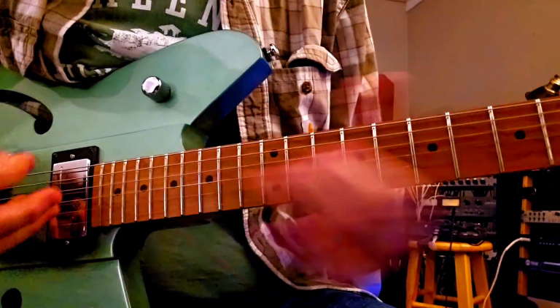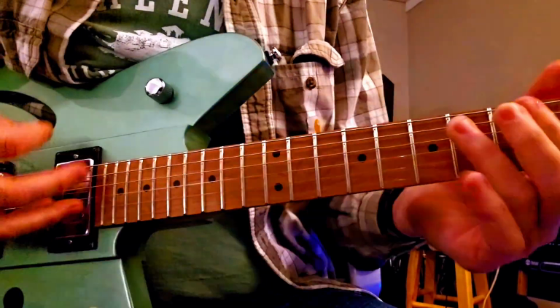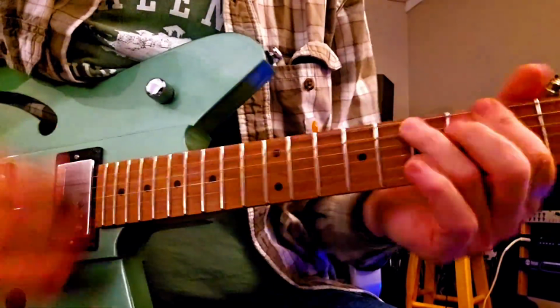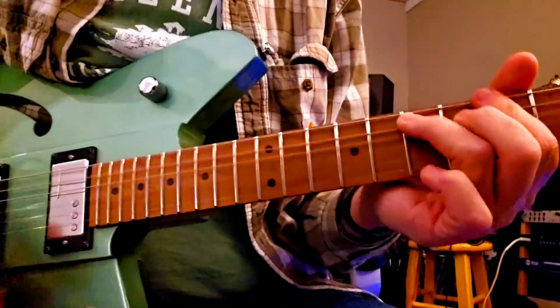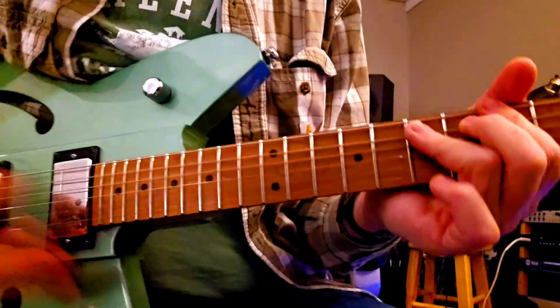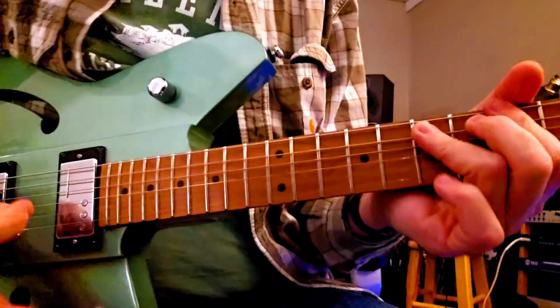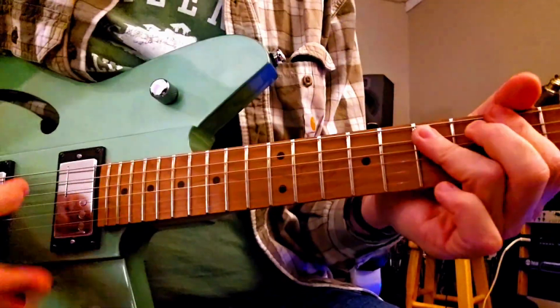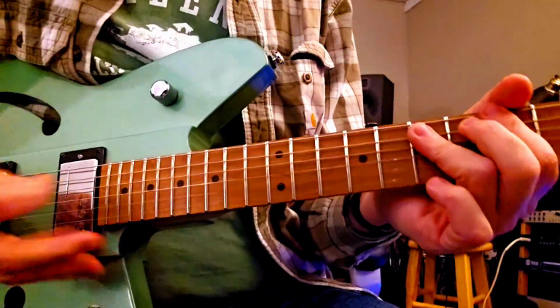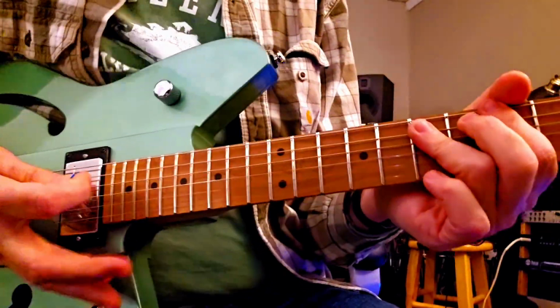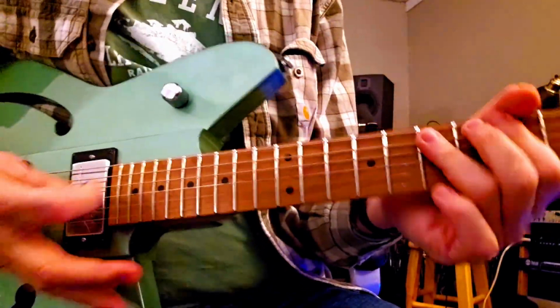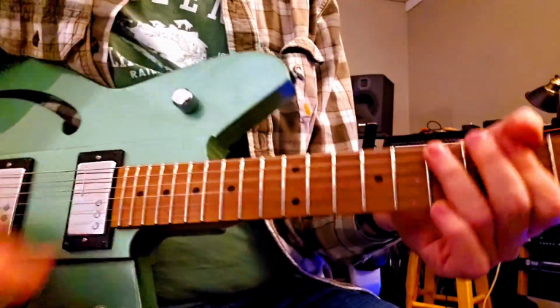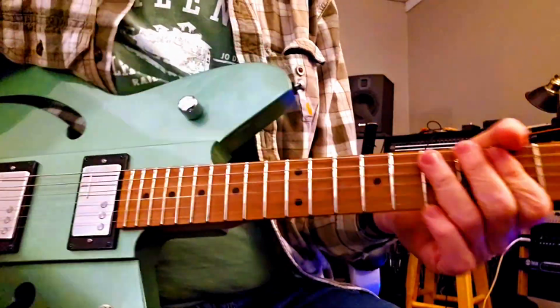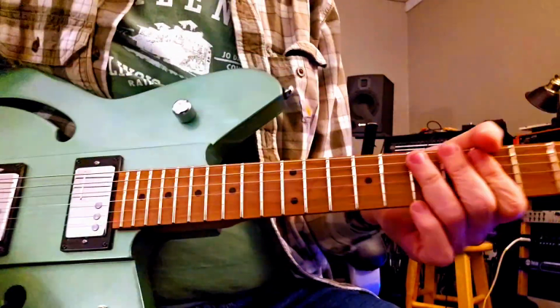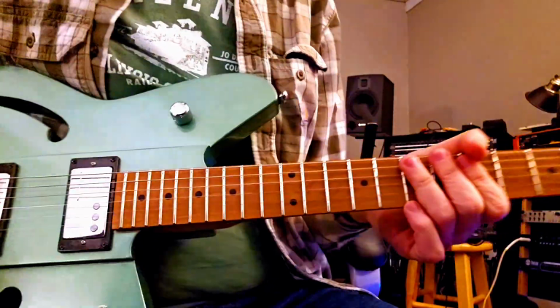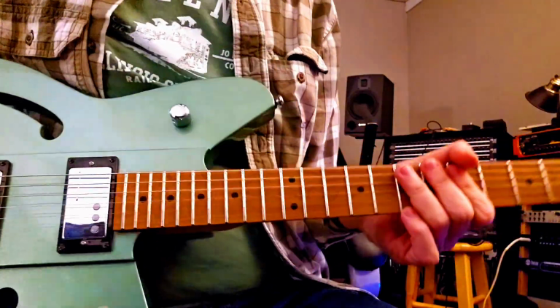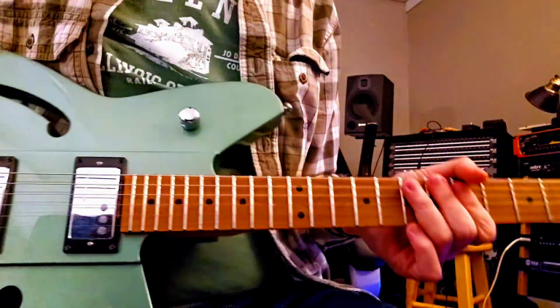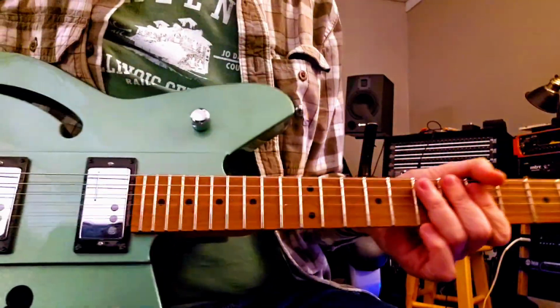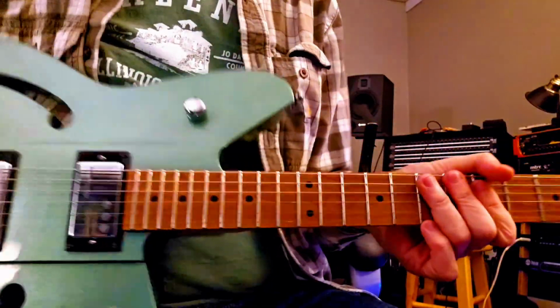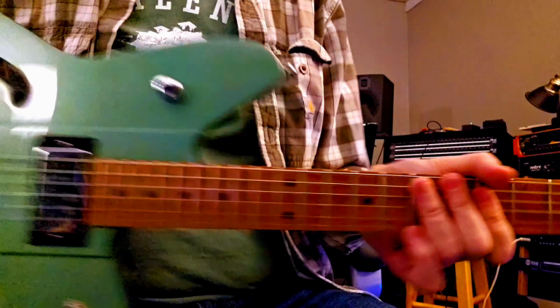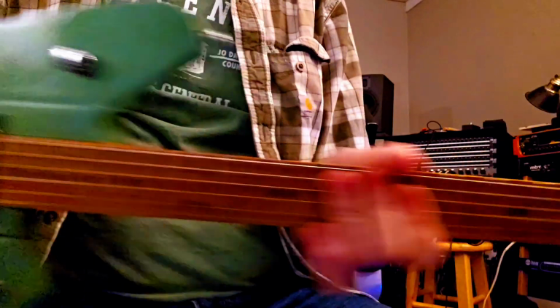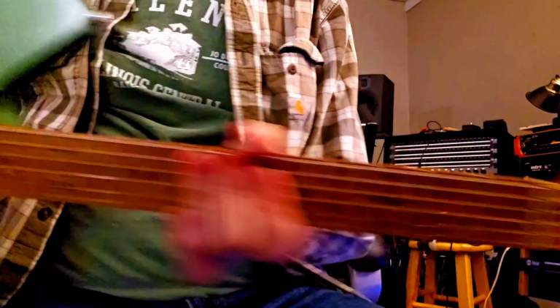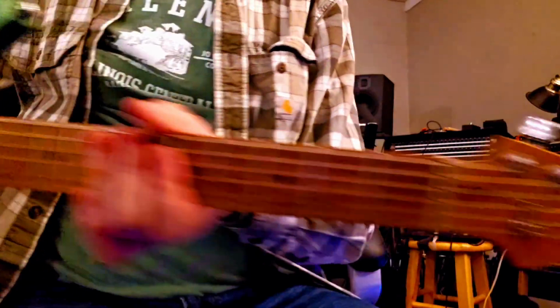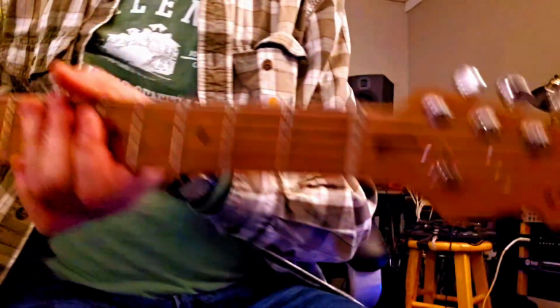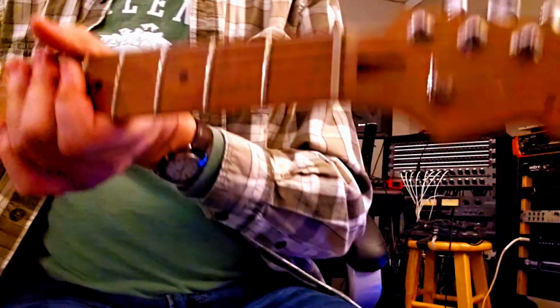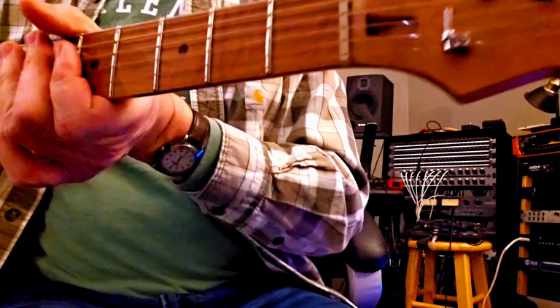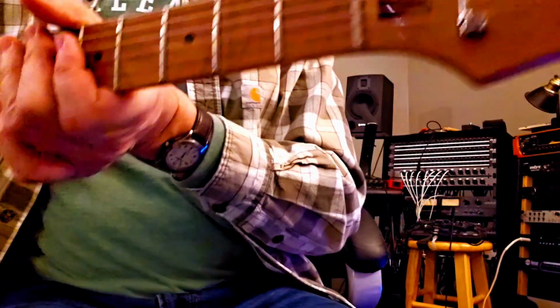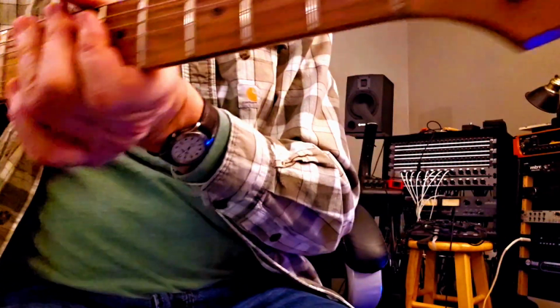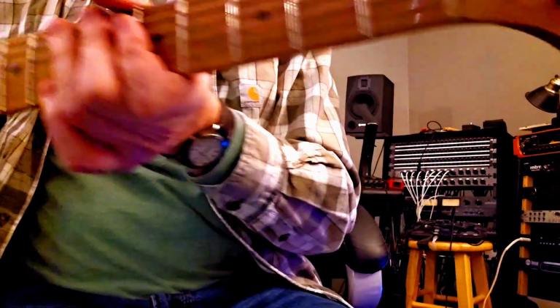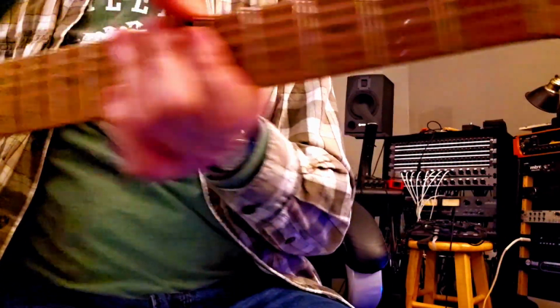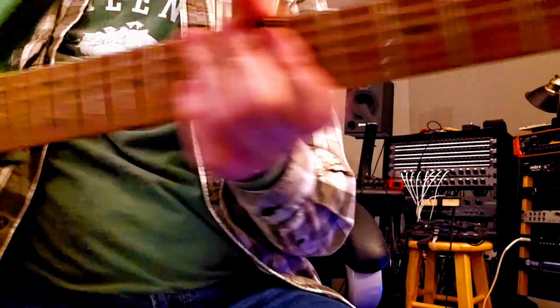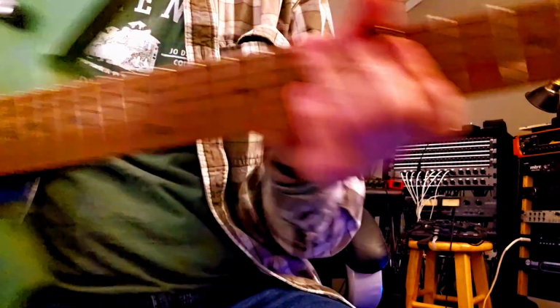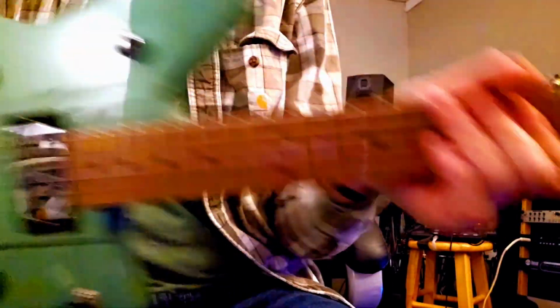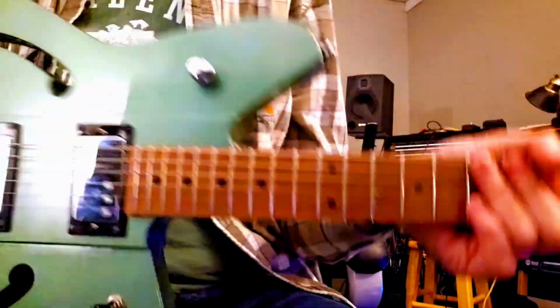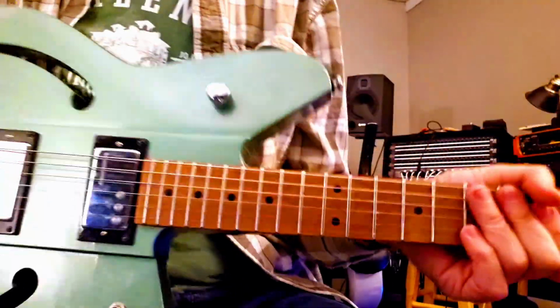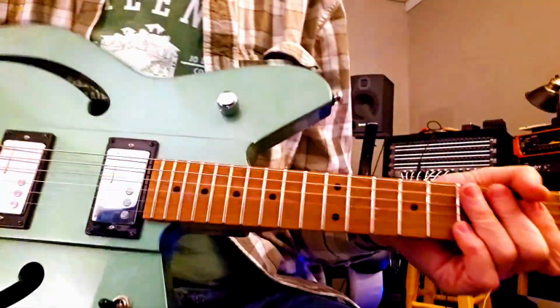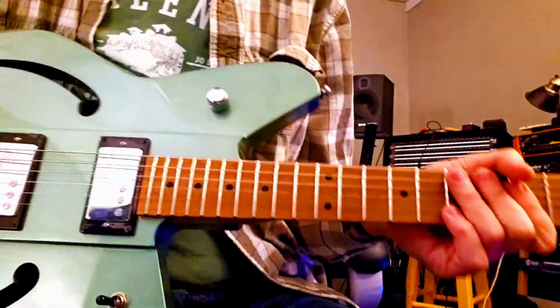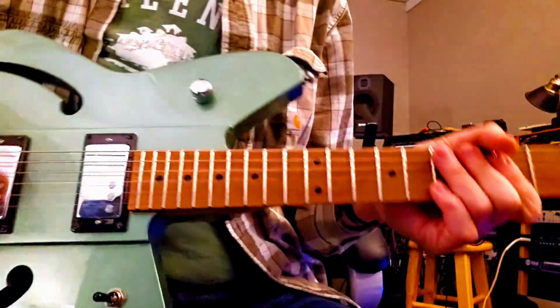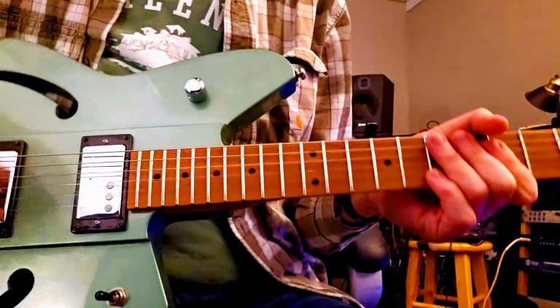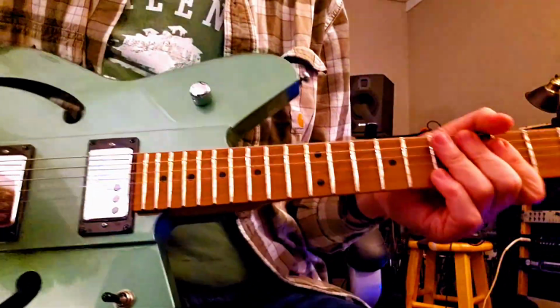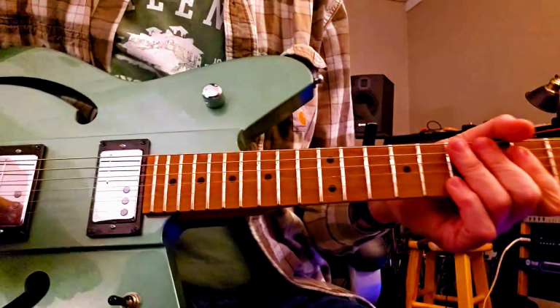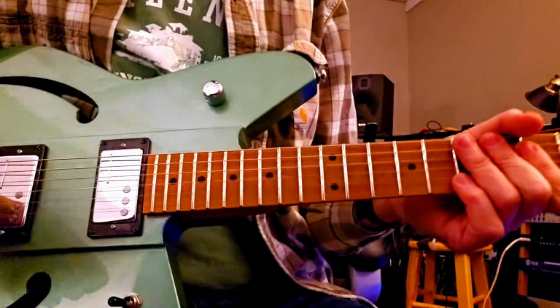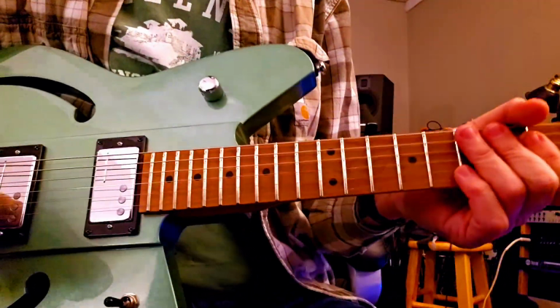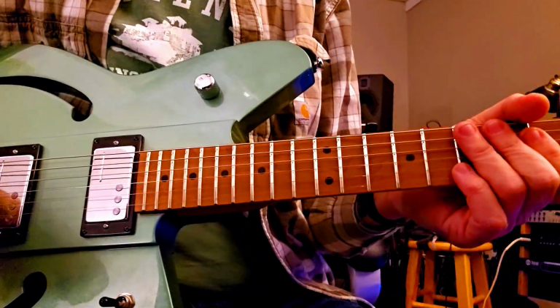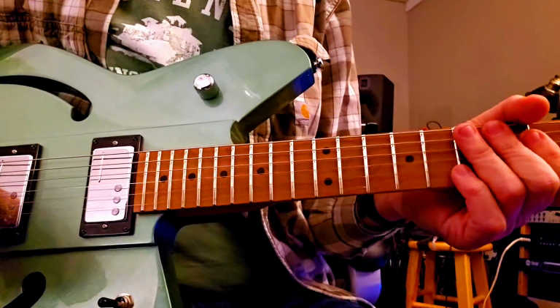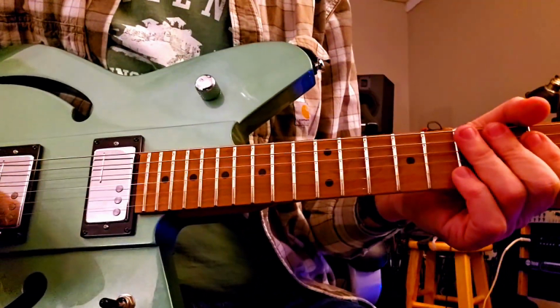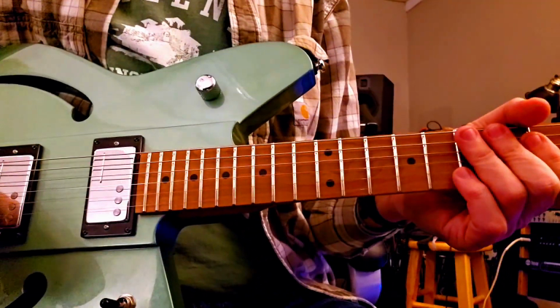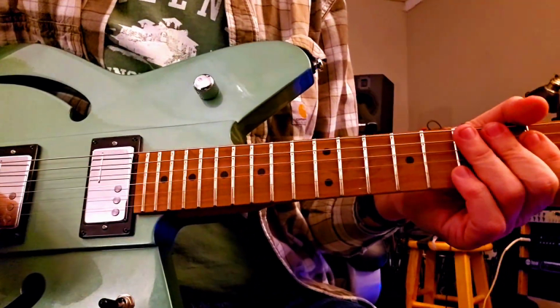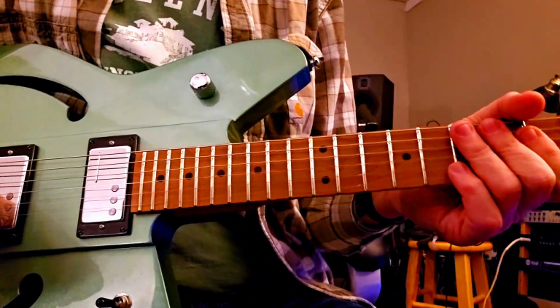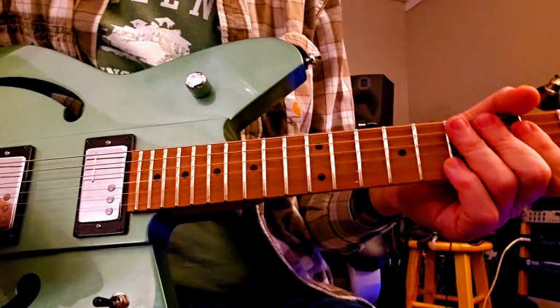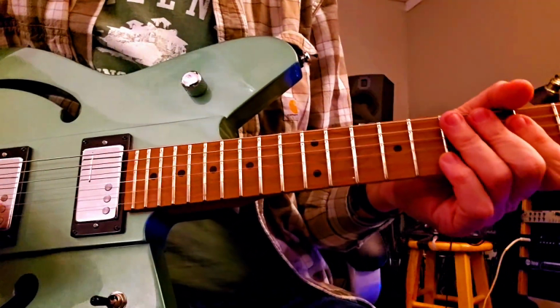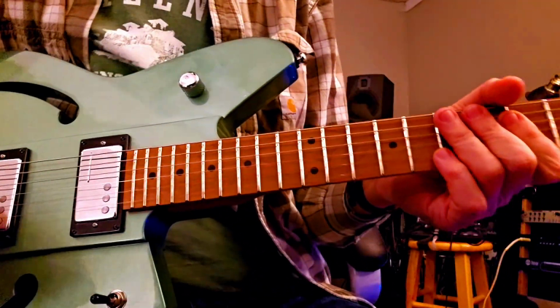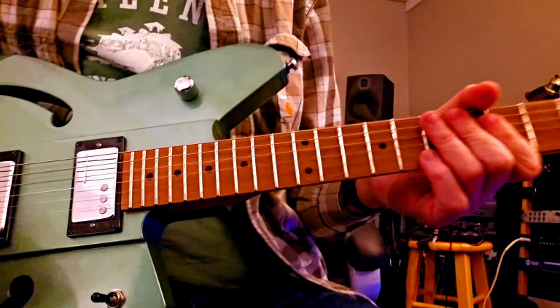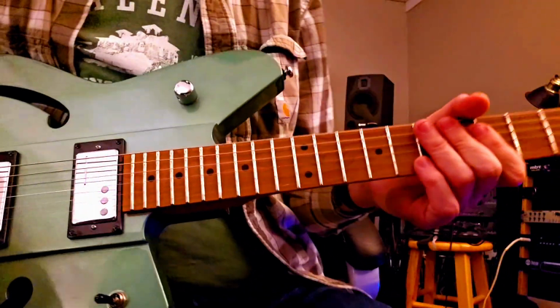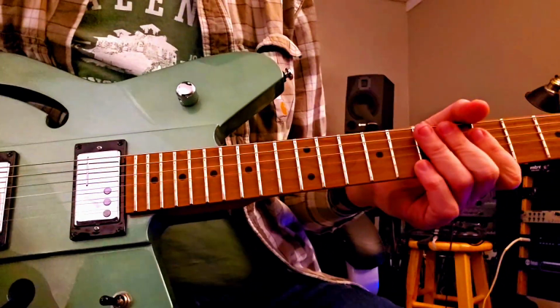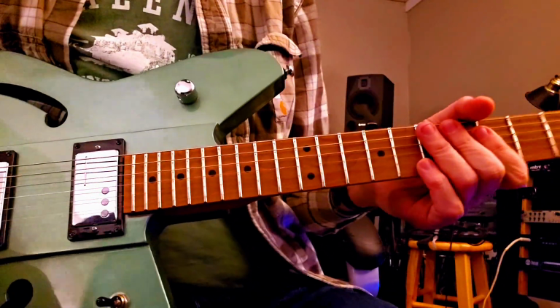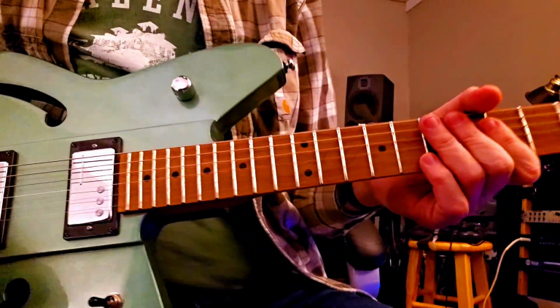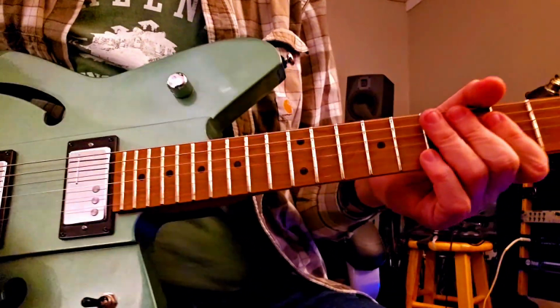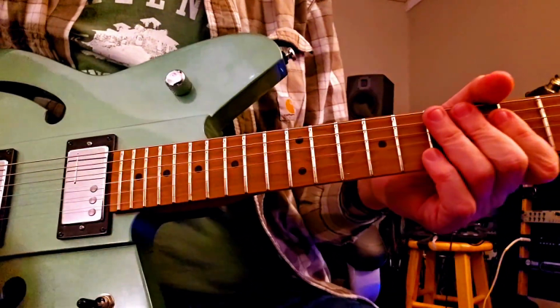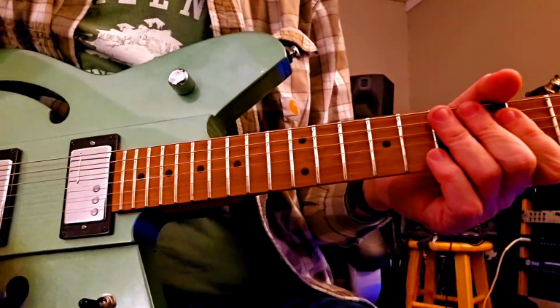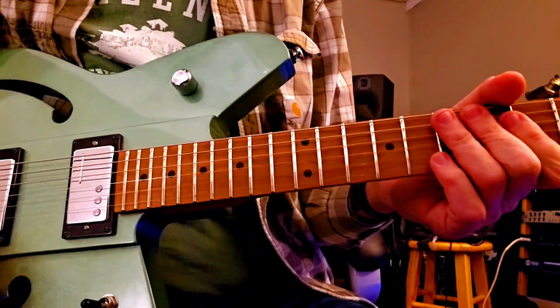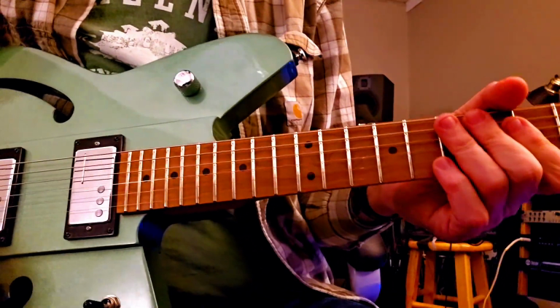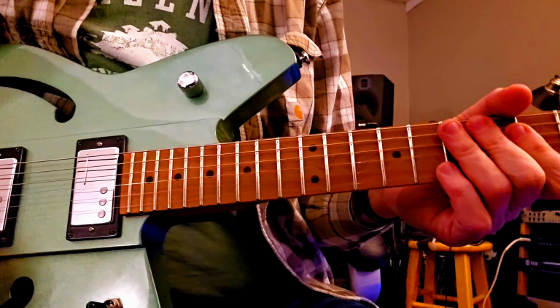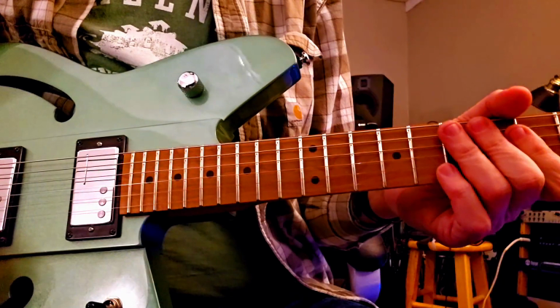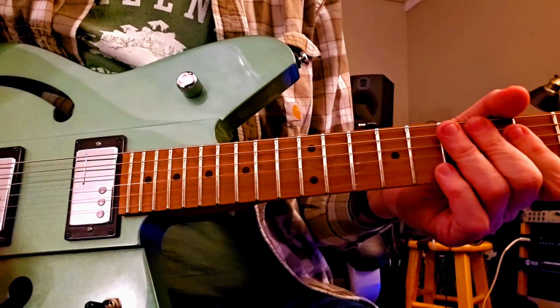That is the Airsonic guitar by Reverend — gotta love it.